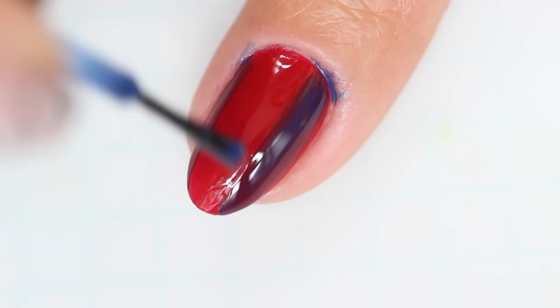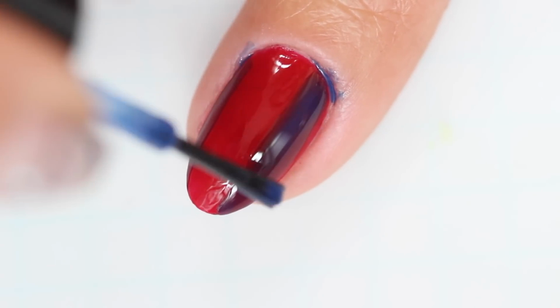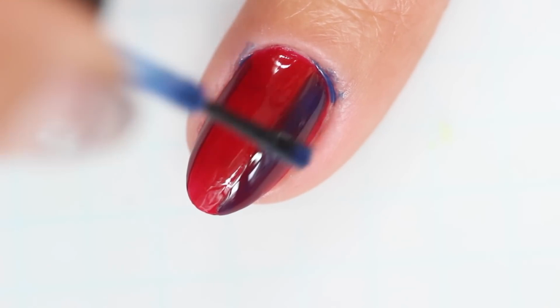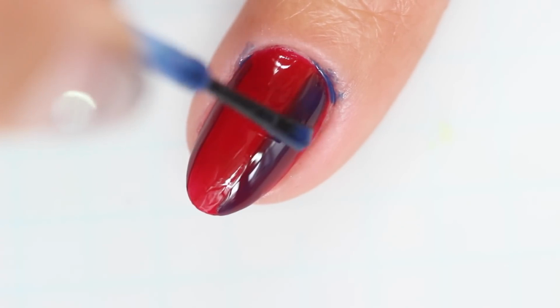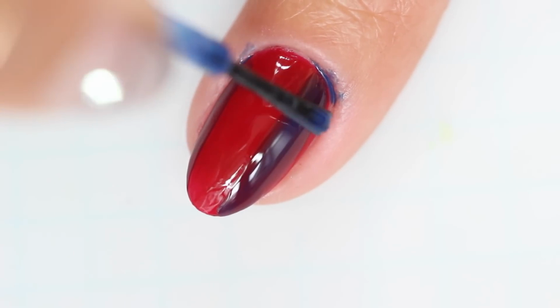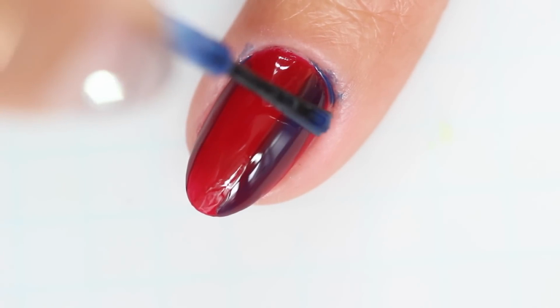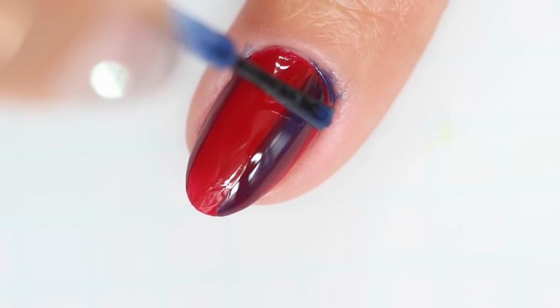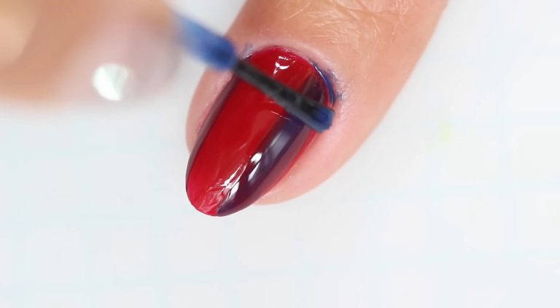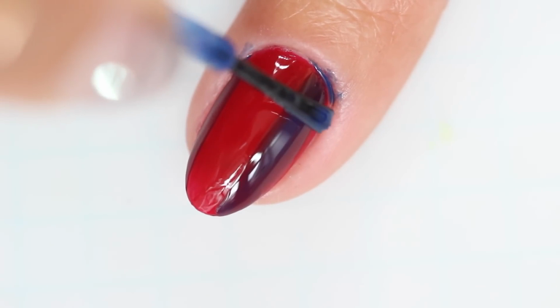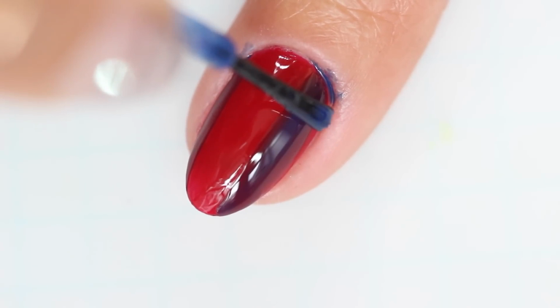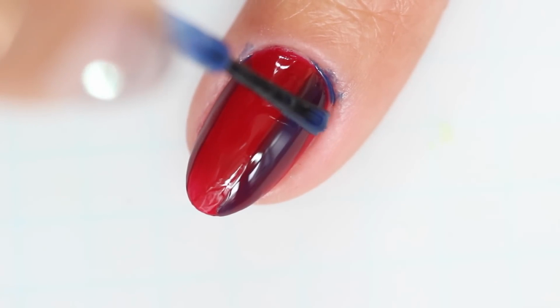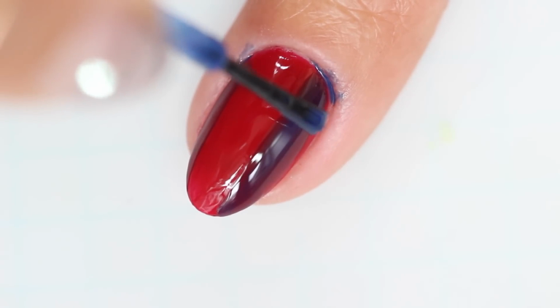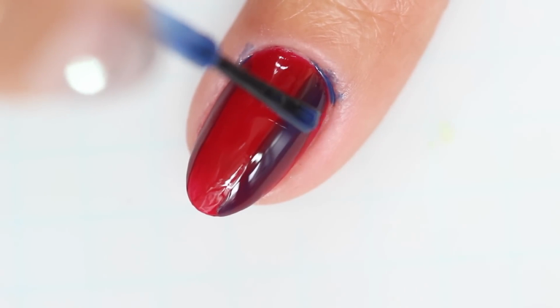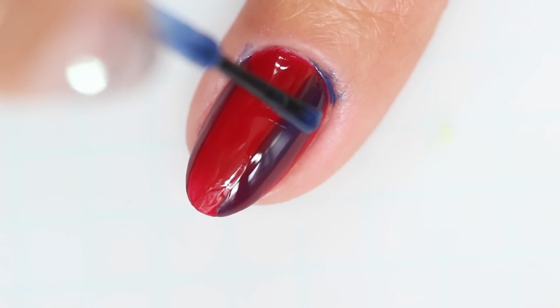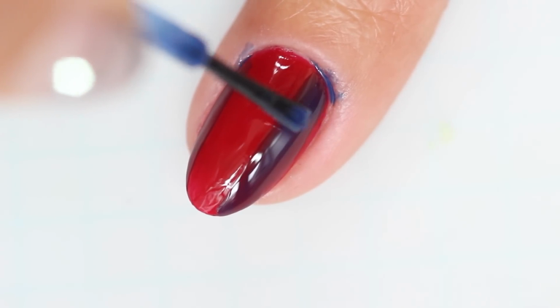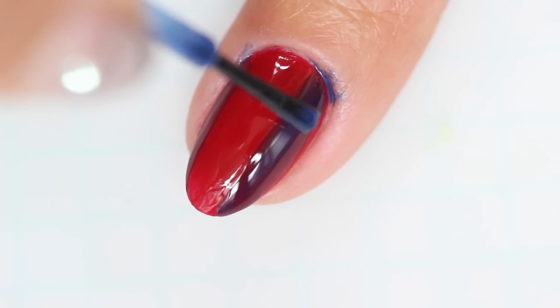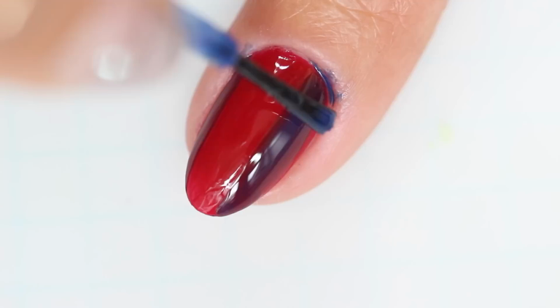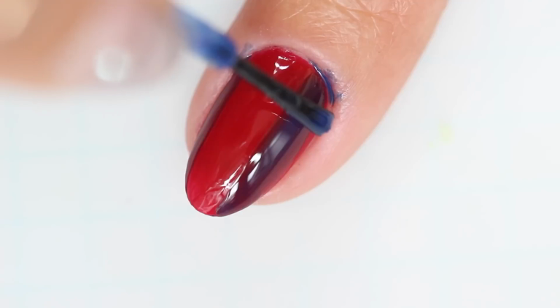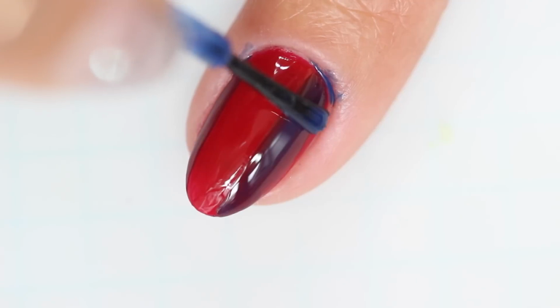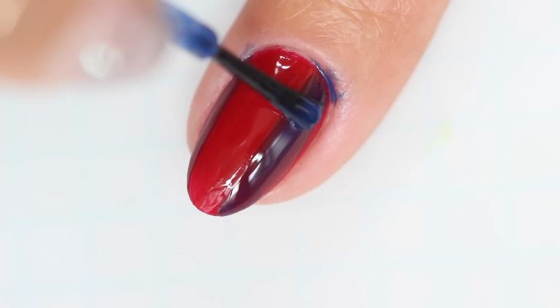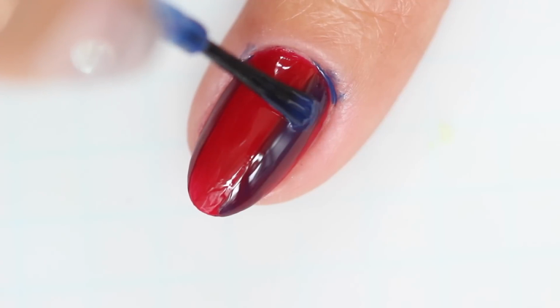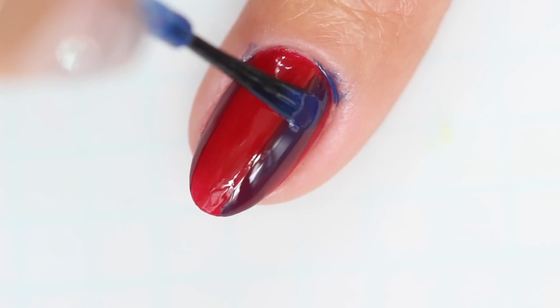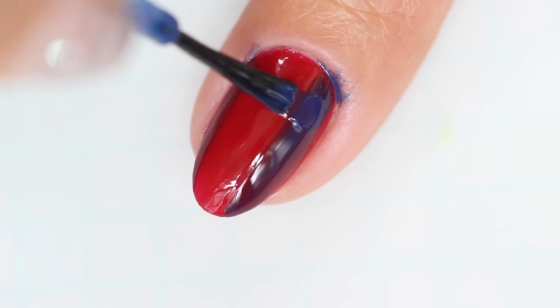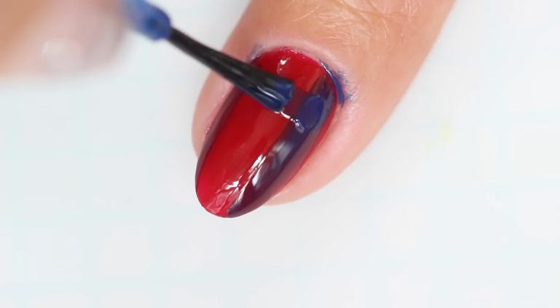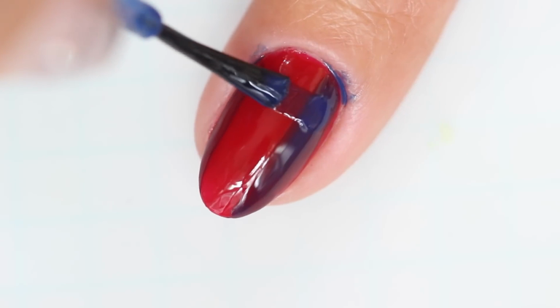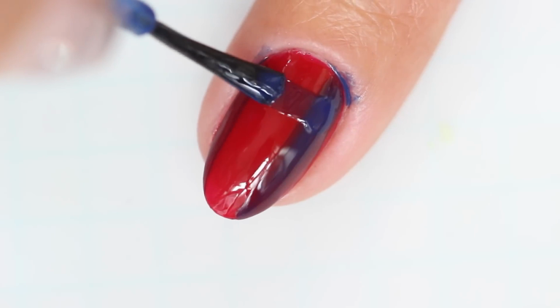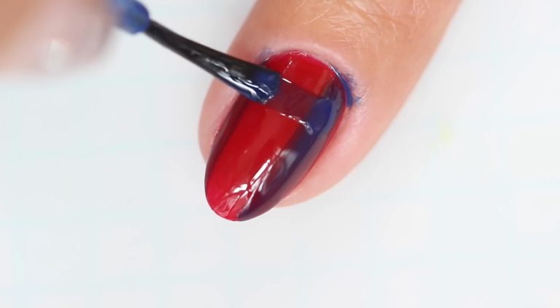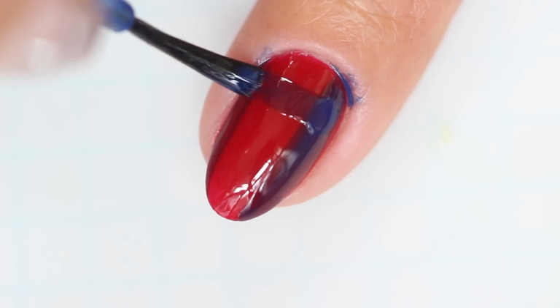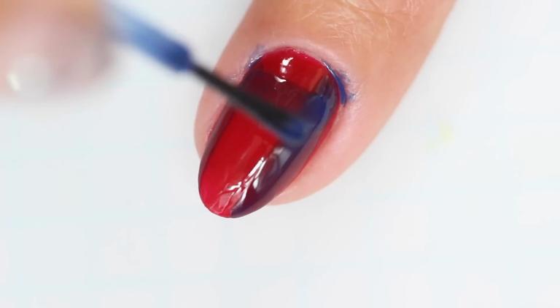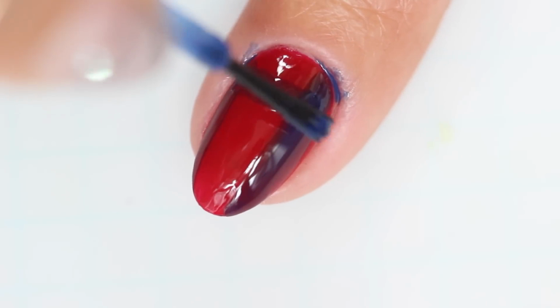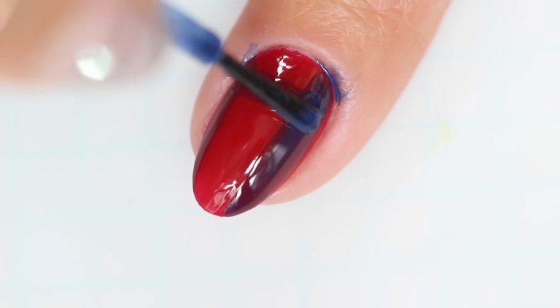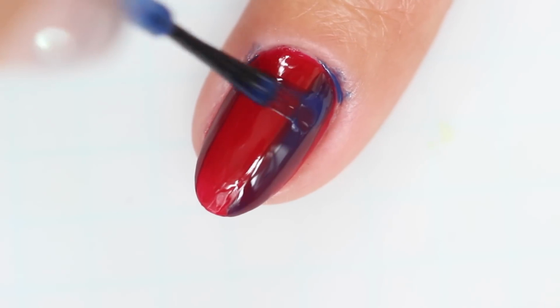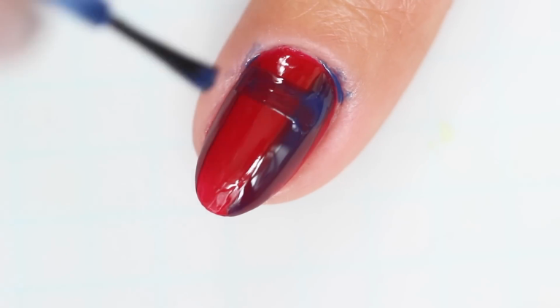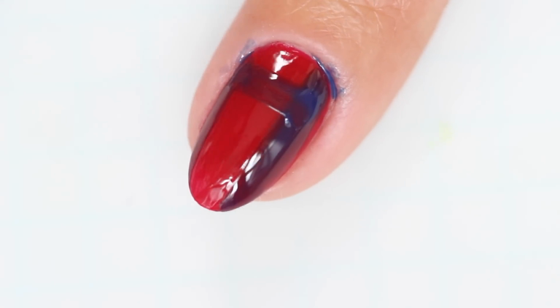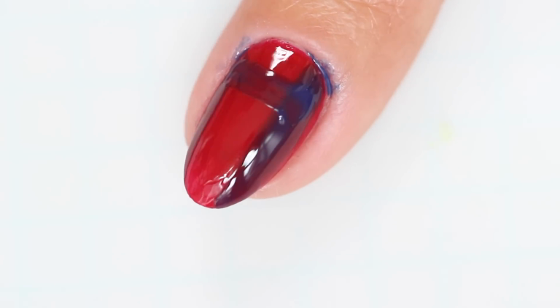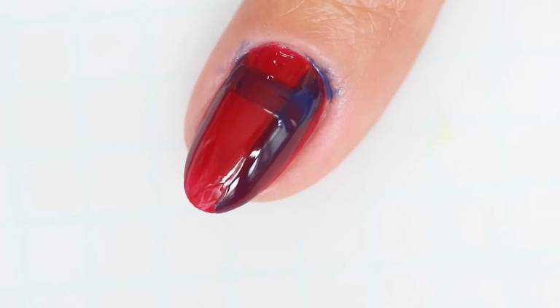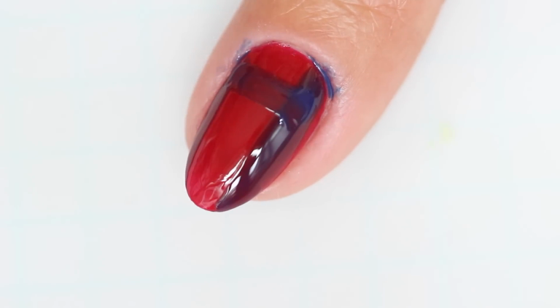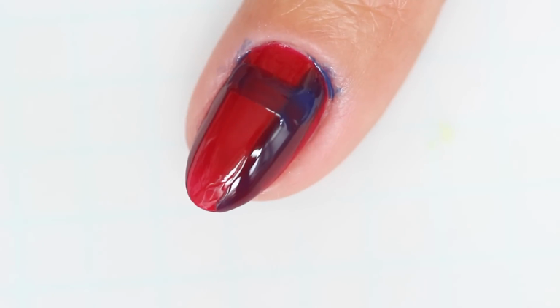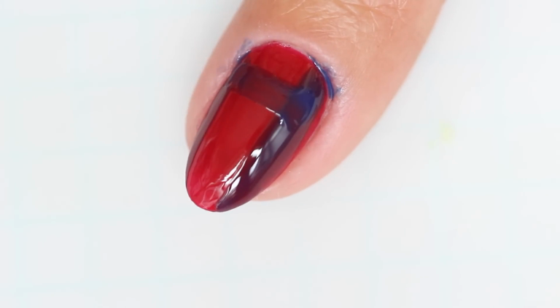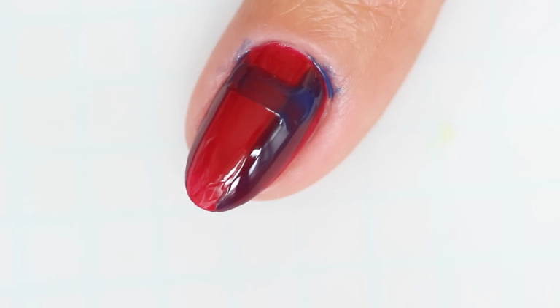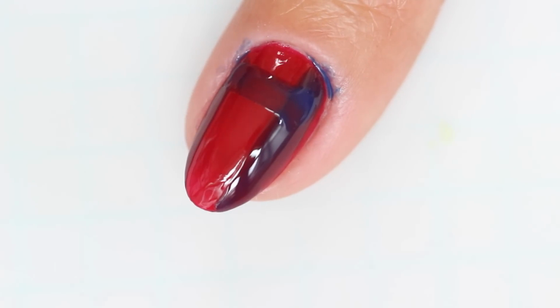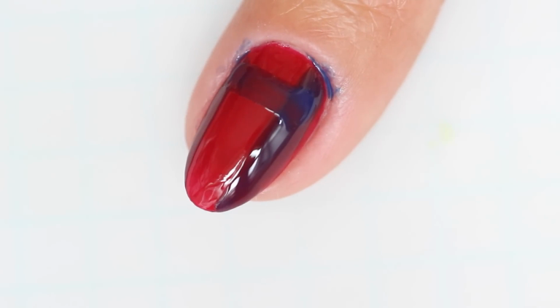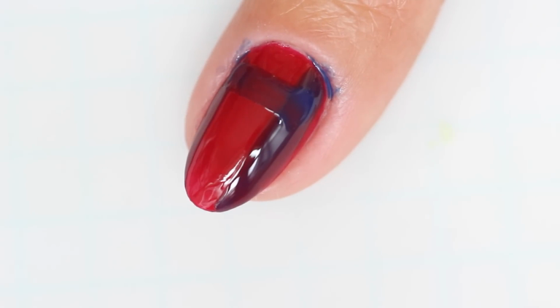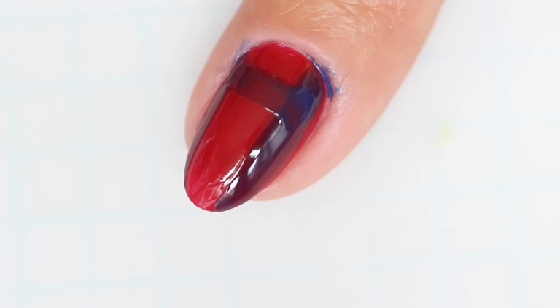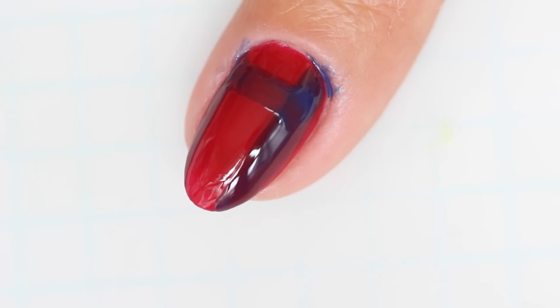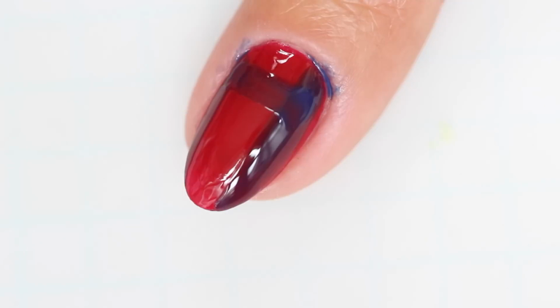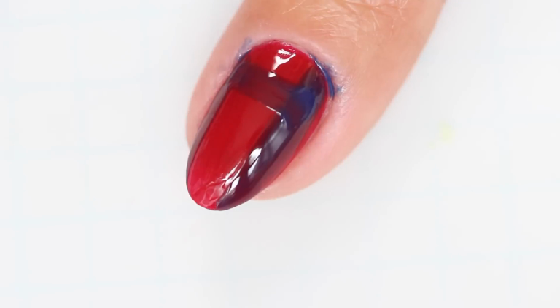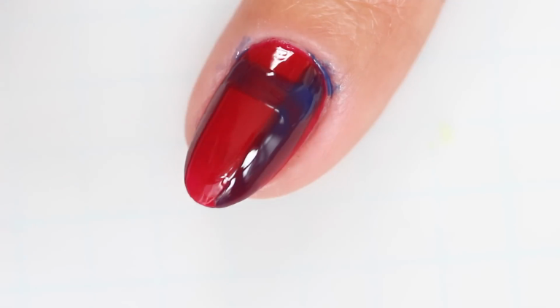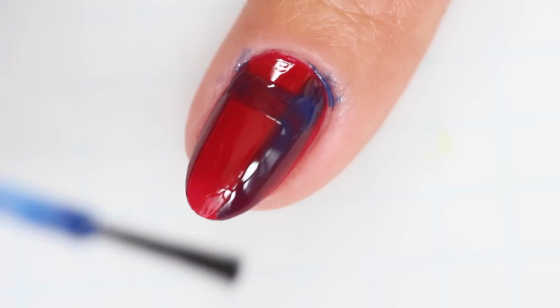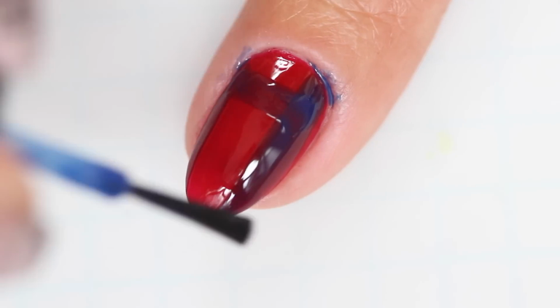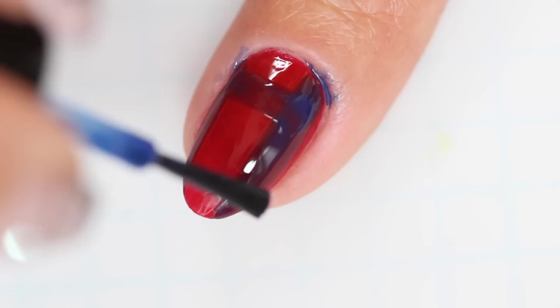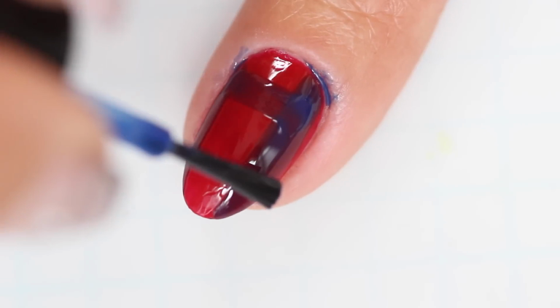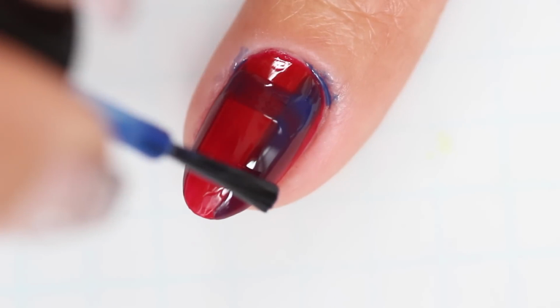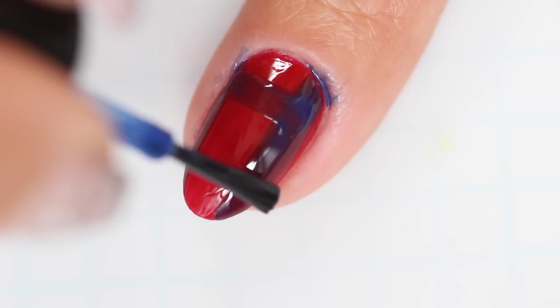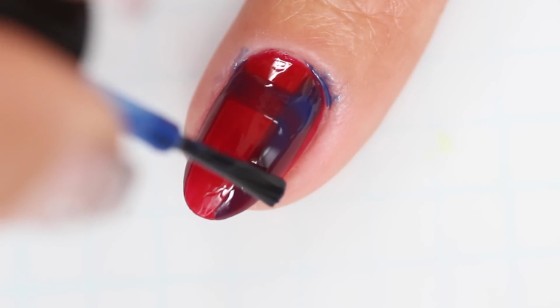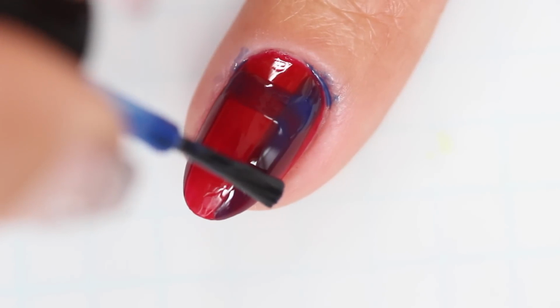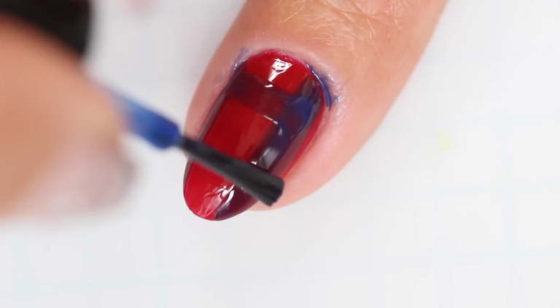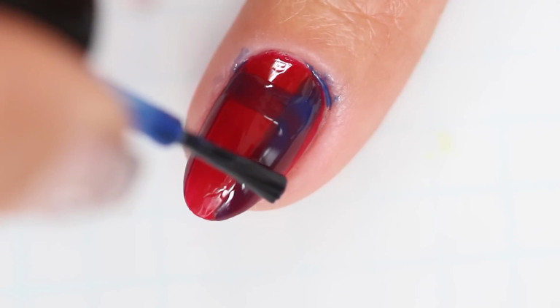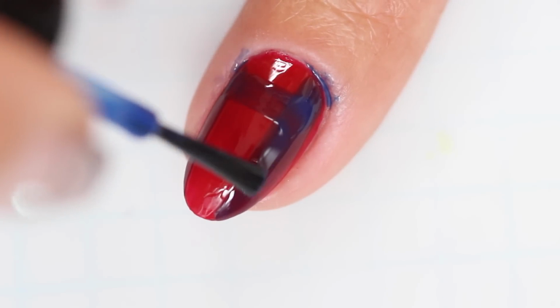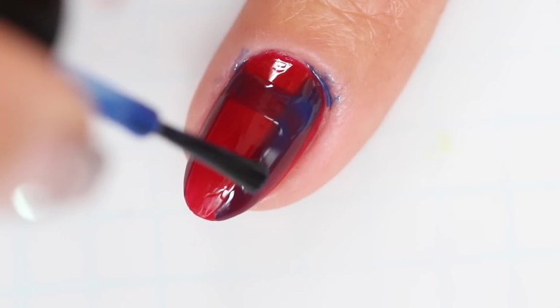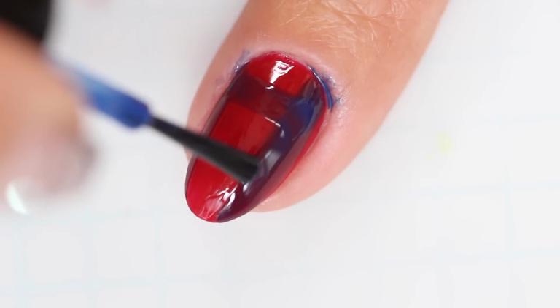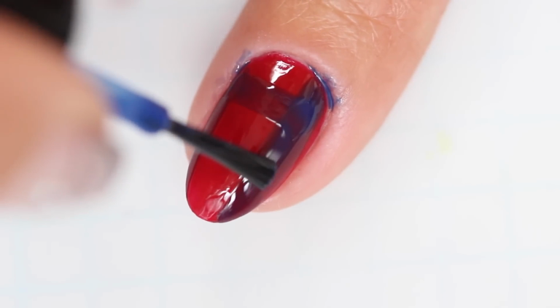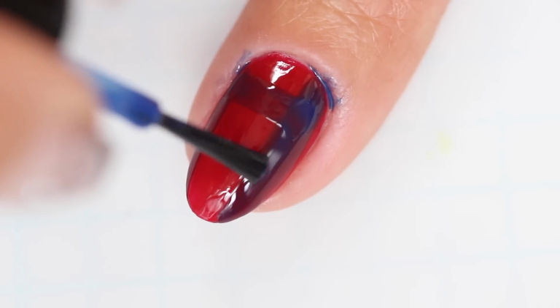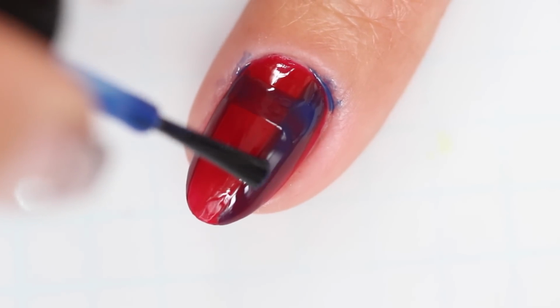Once your vertical stripes have had a little time to set, paint a few horizontal stripes making sure that they're evenly spaced apart.